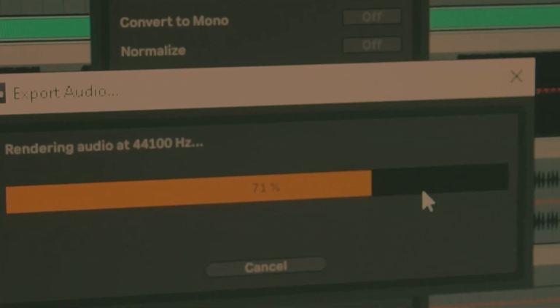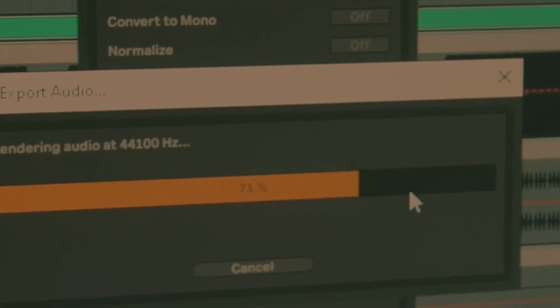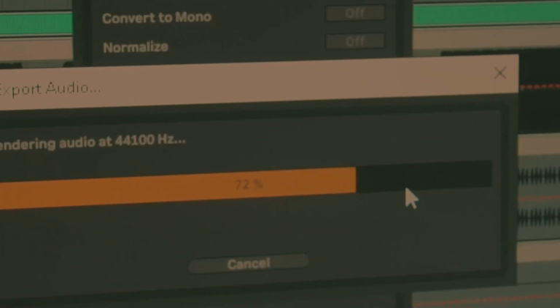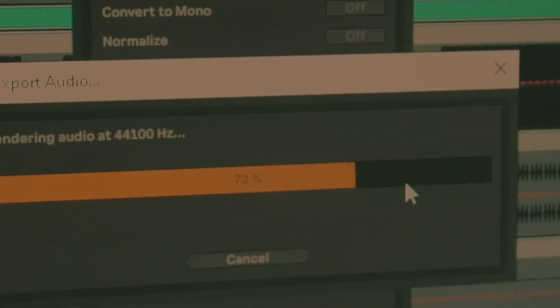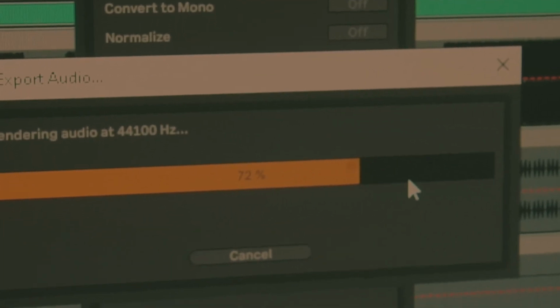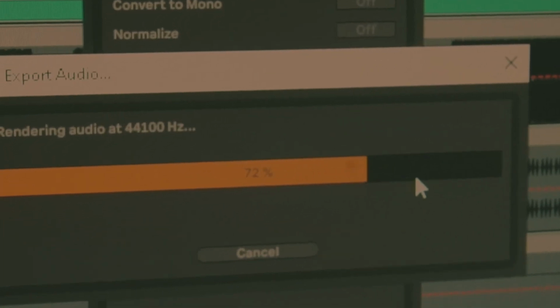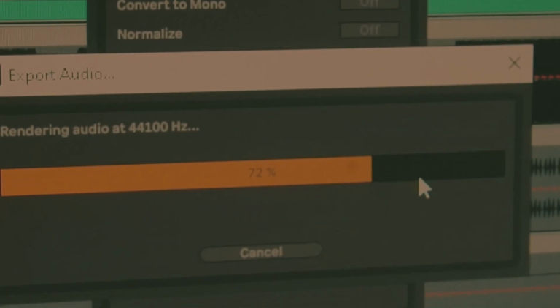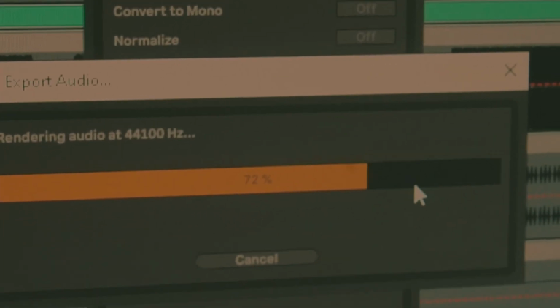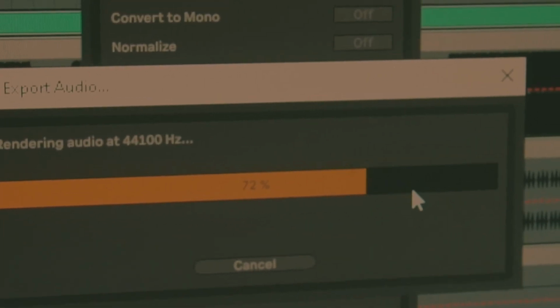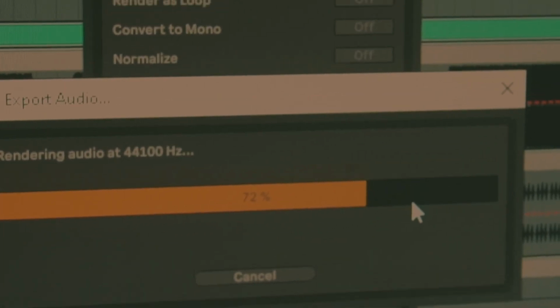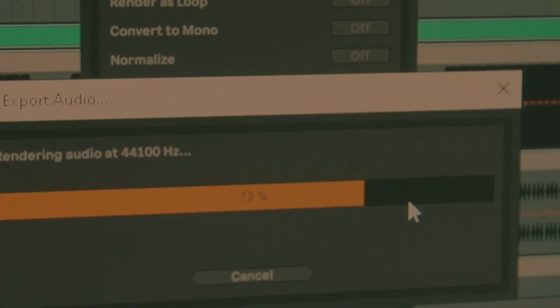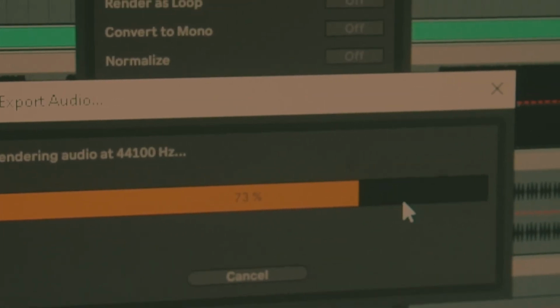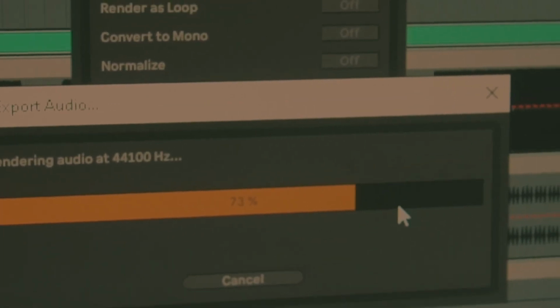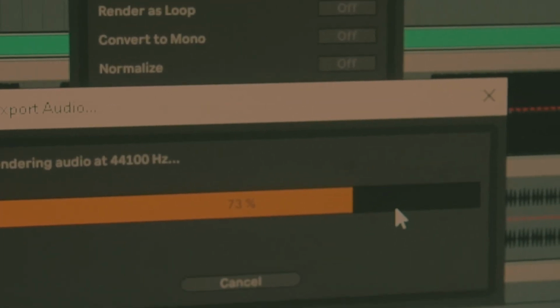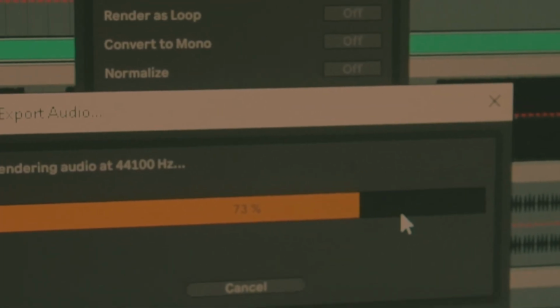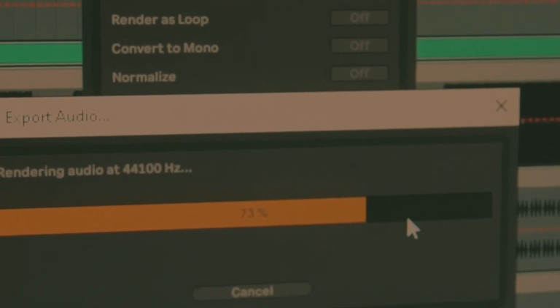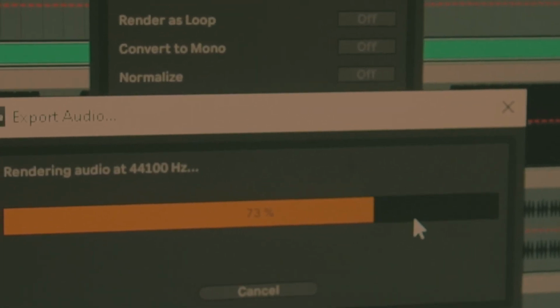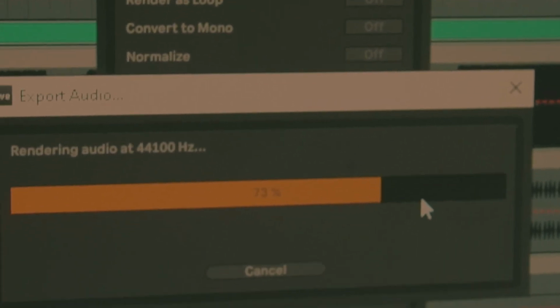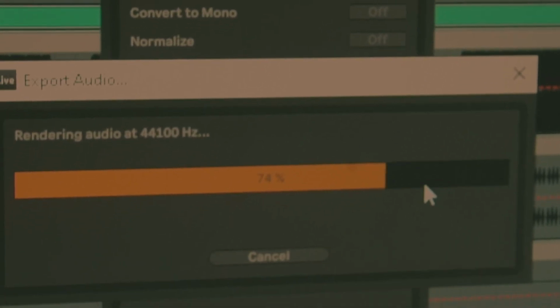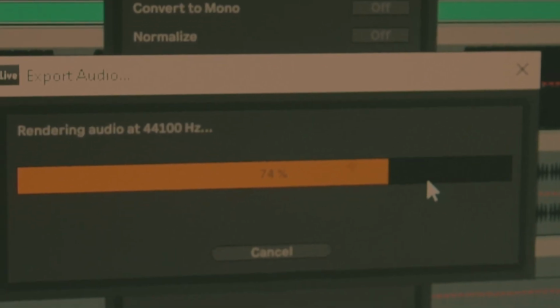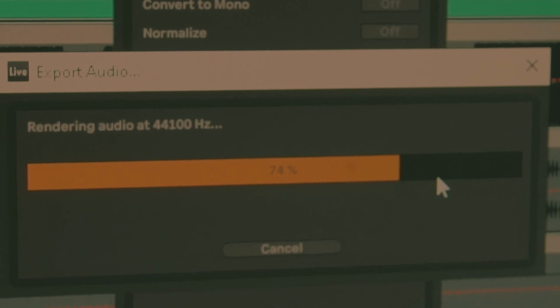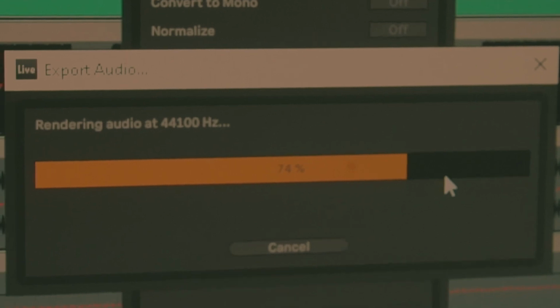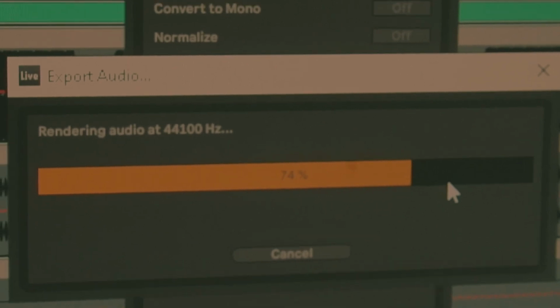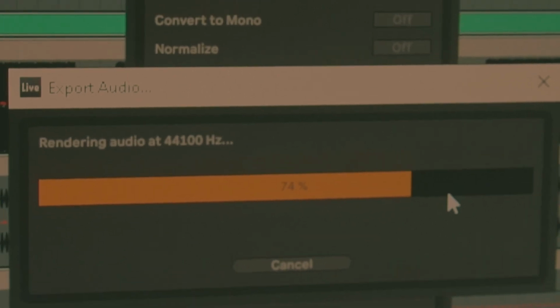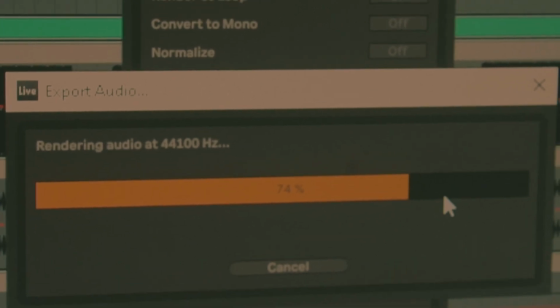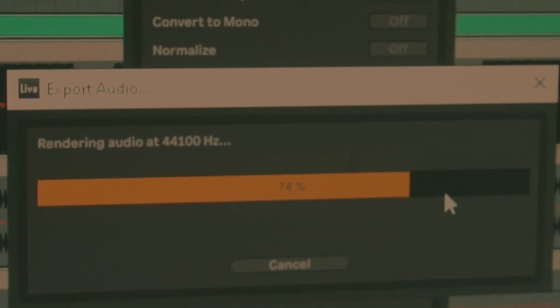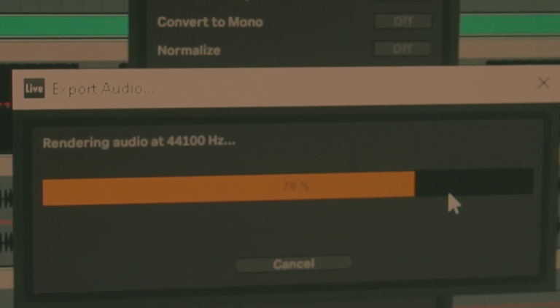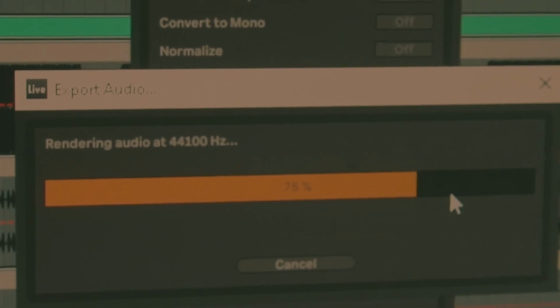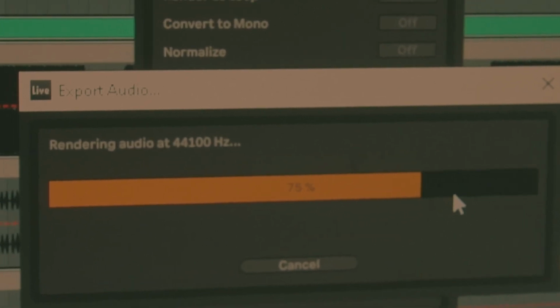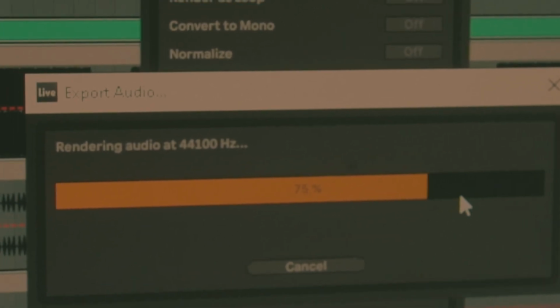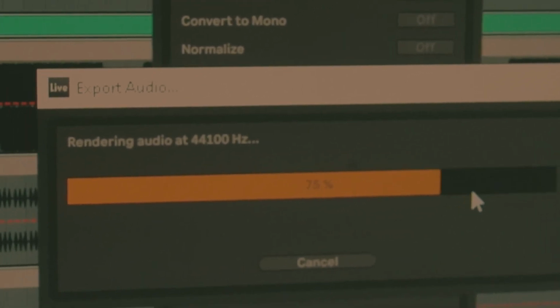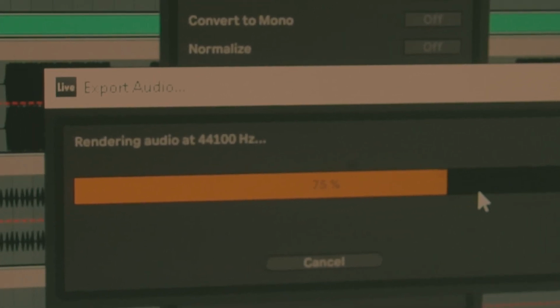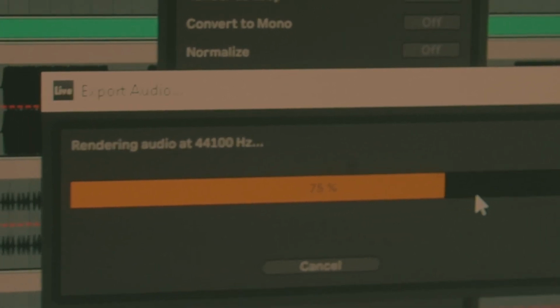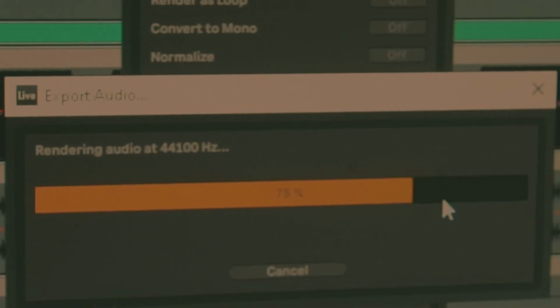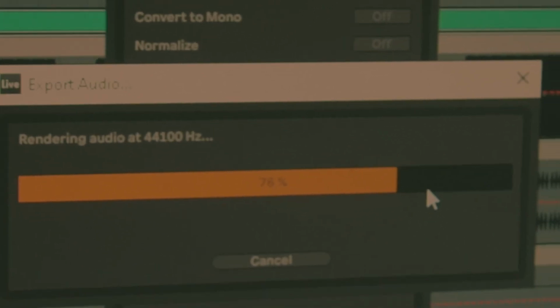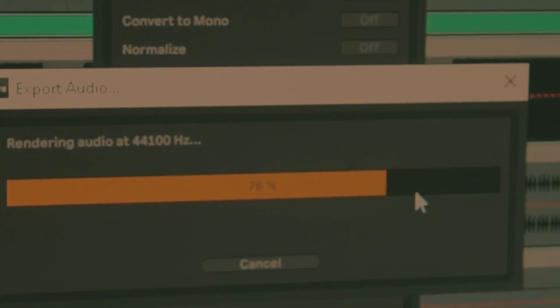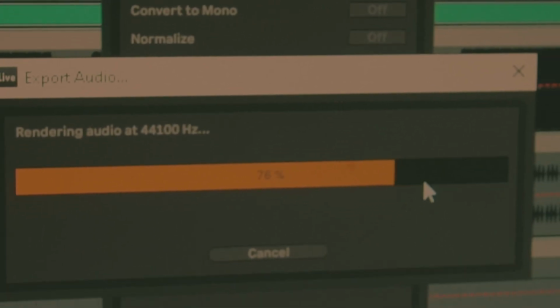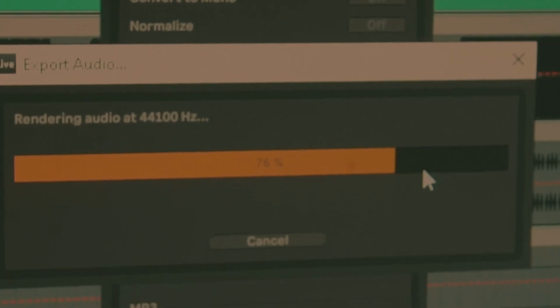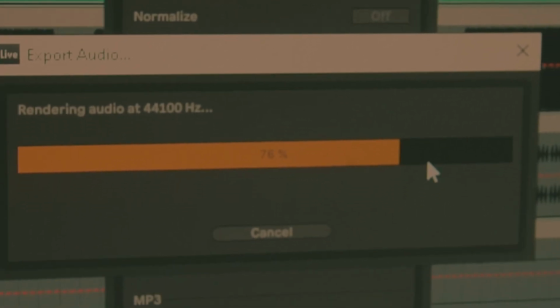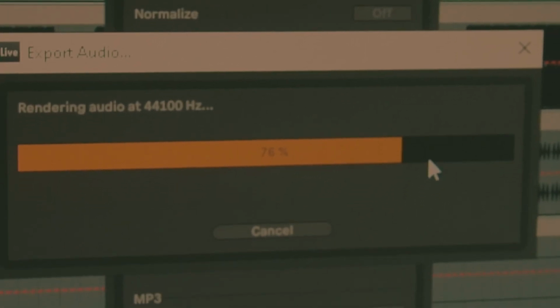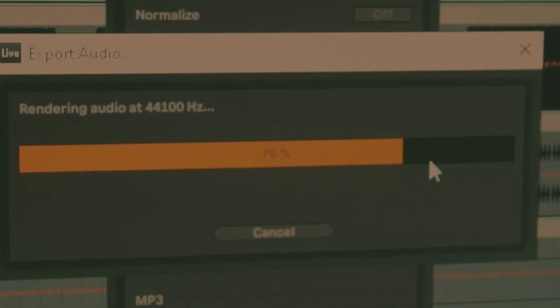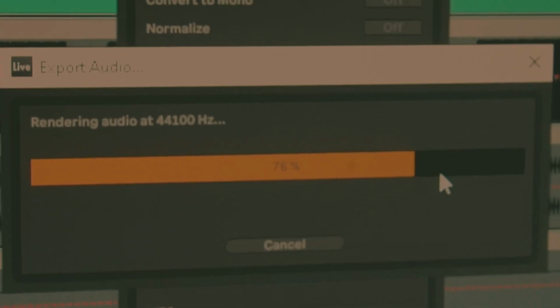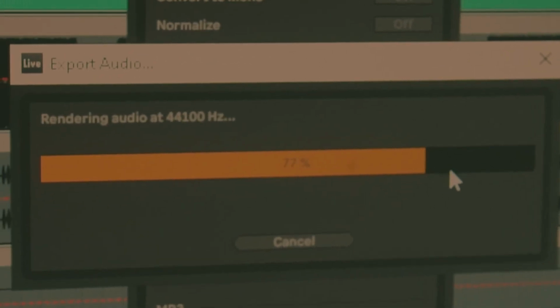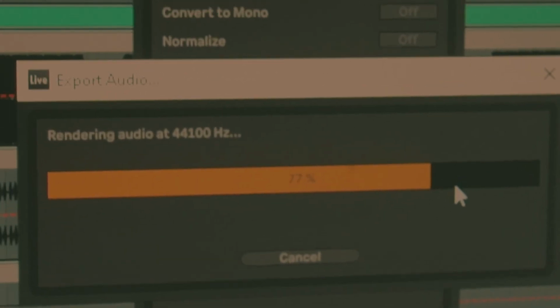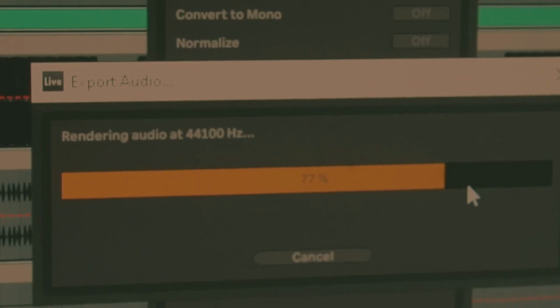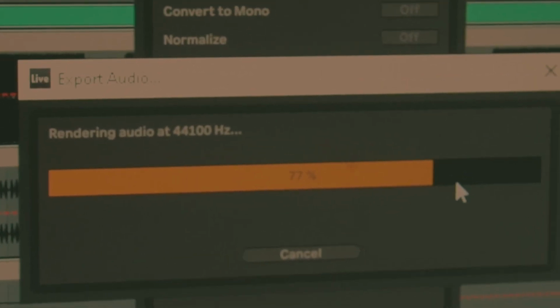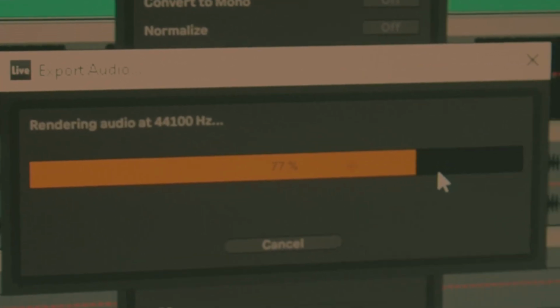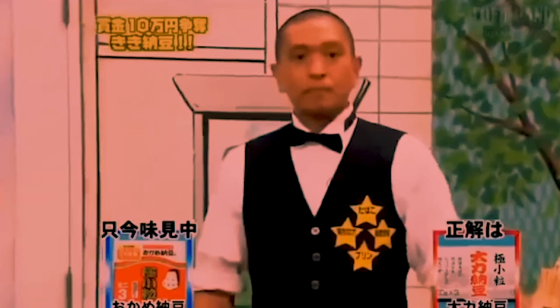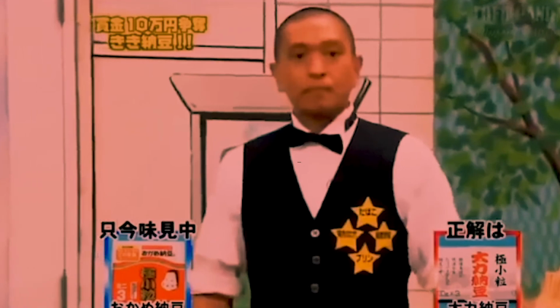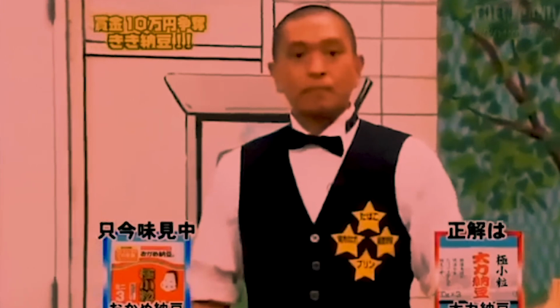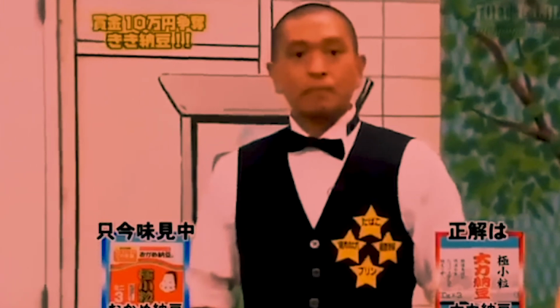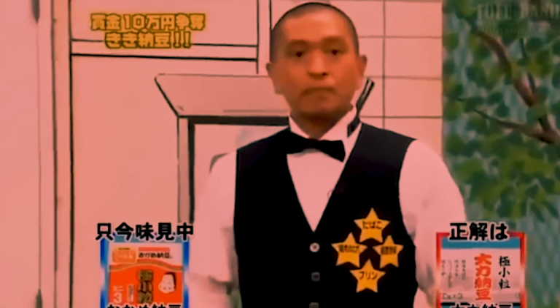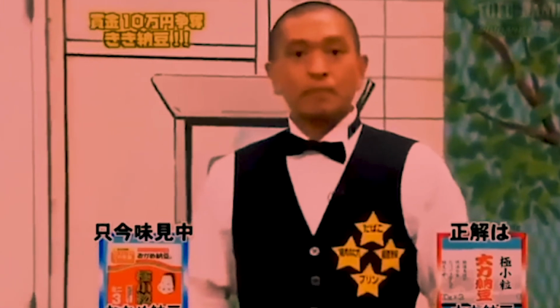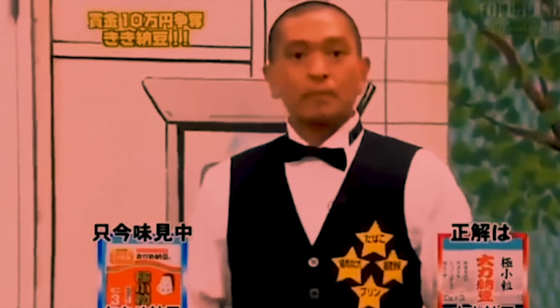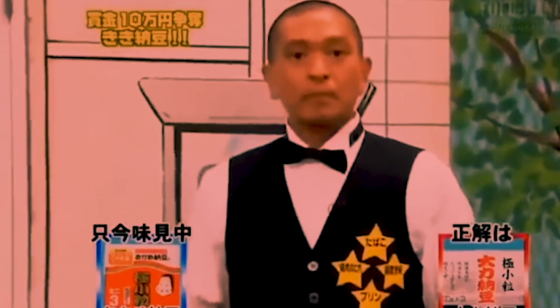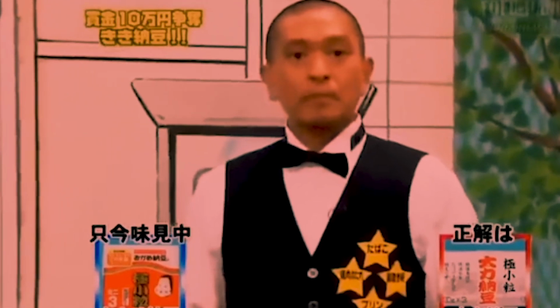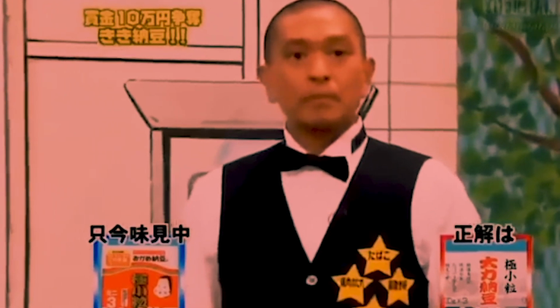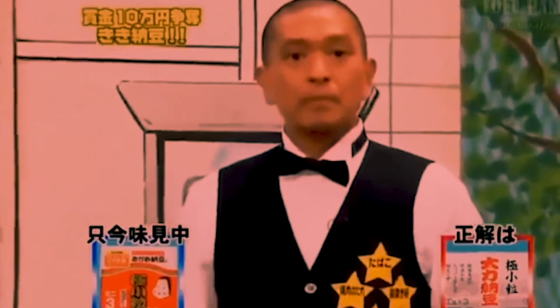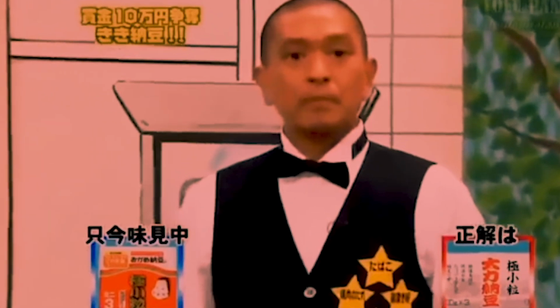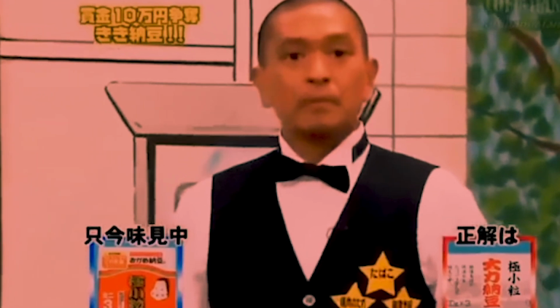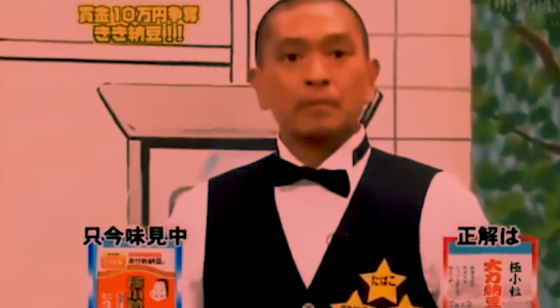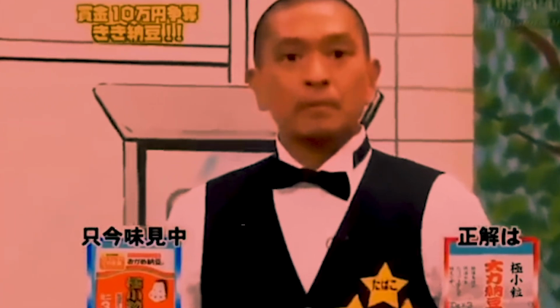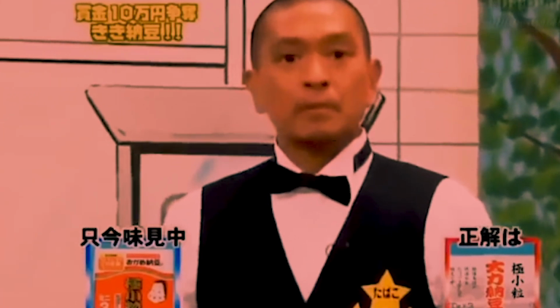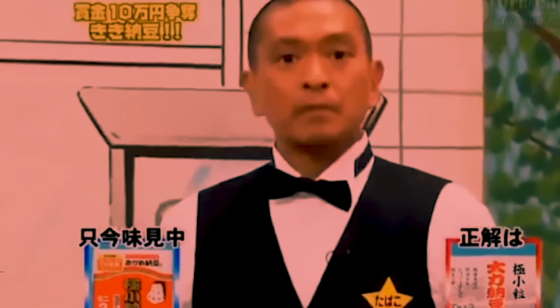Heavy. Rendering at 44,100. Render complete. All light.